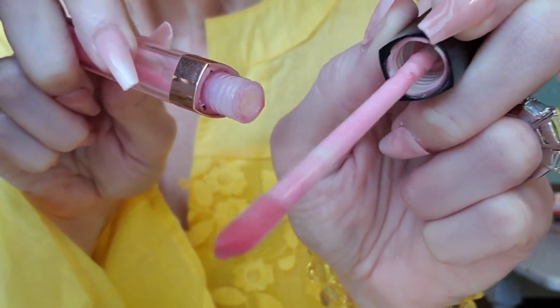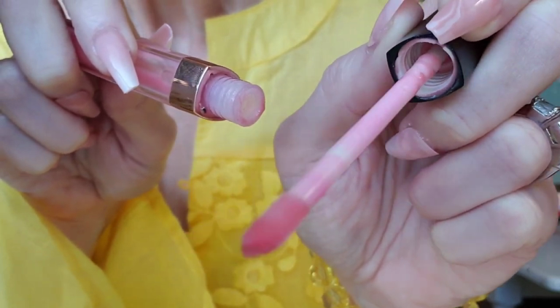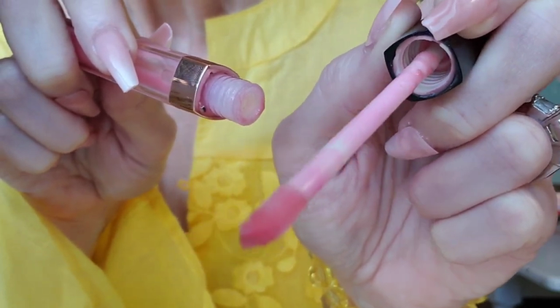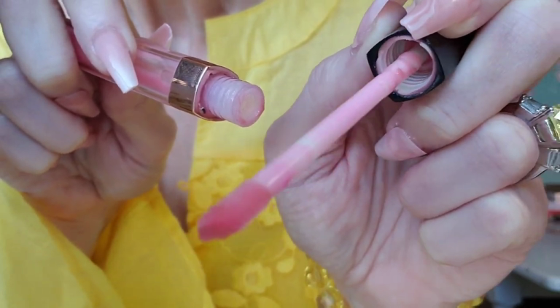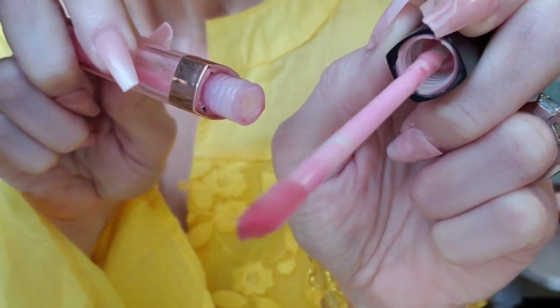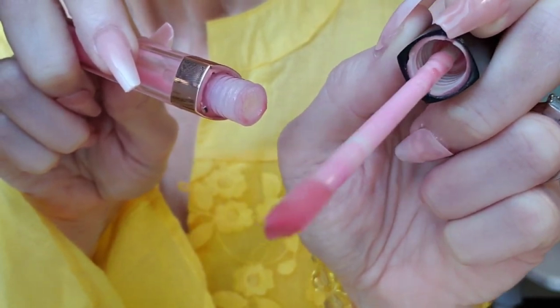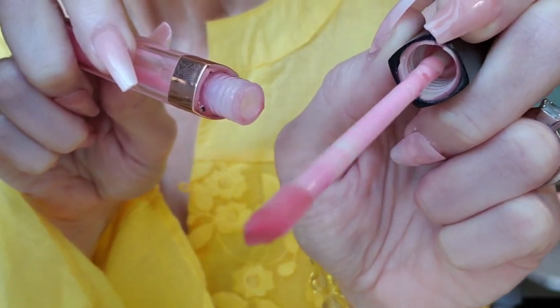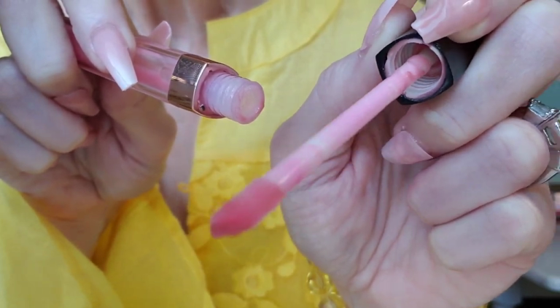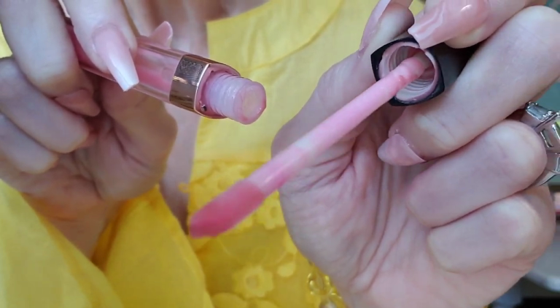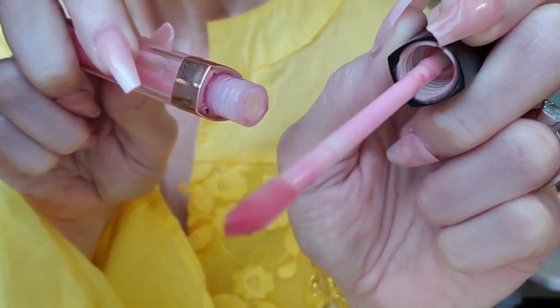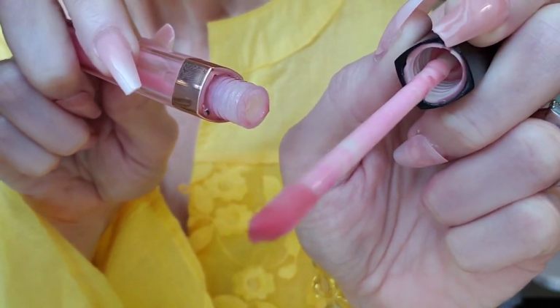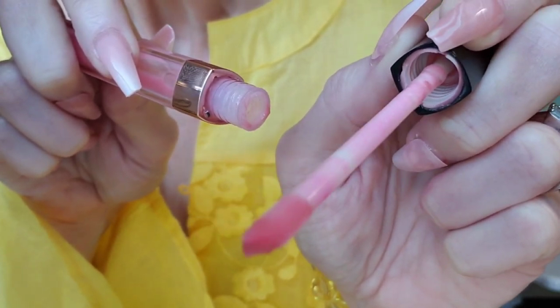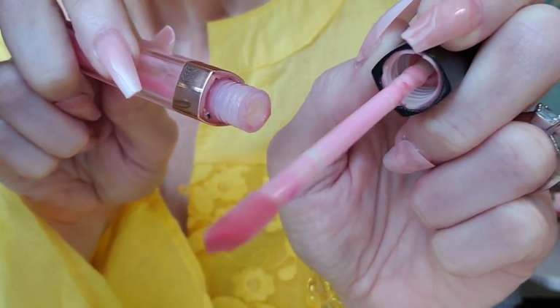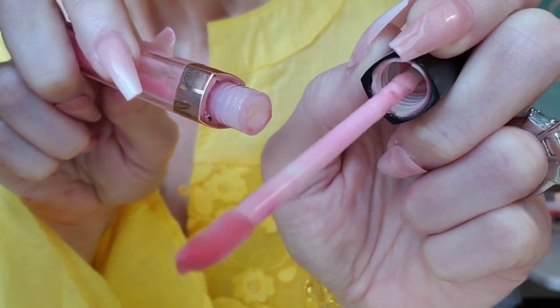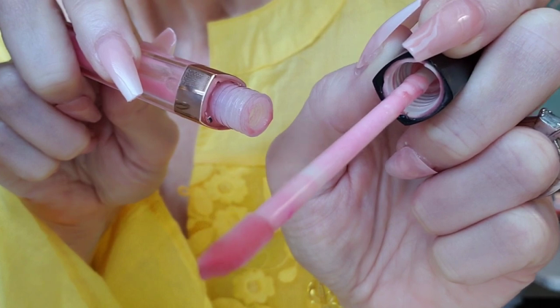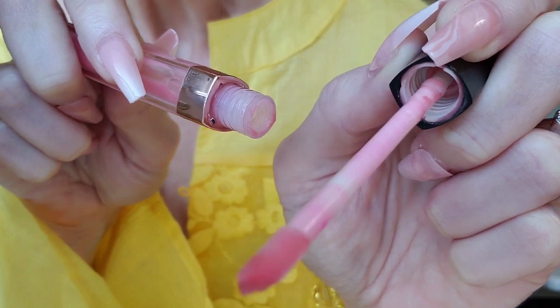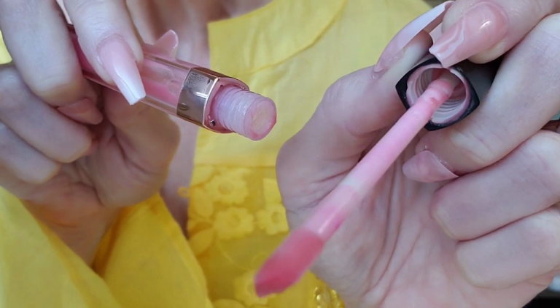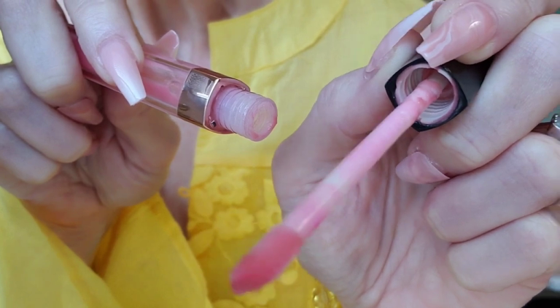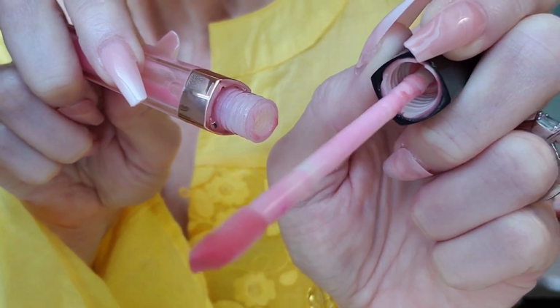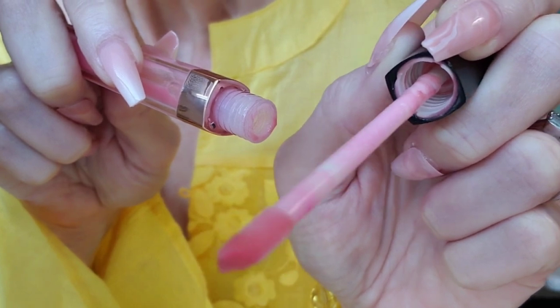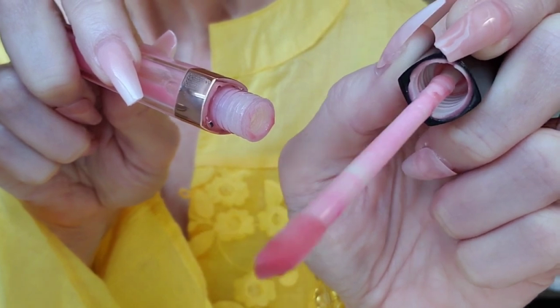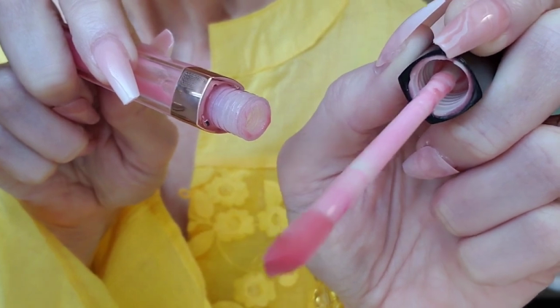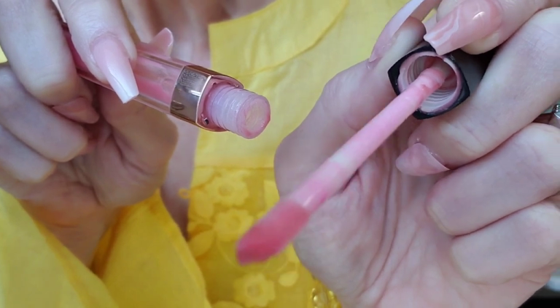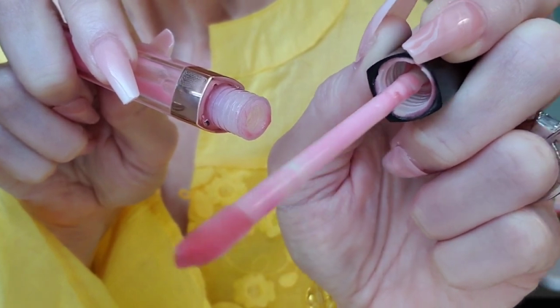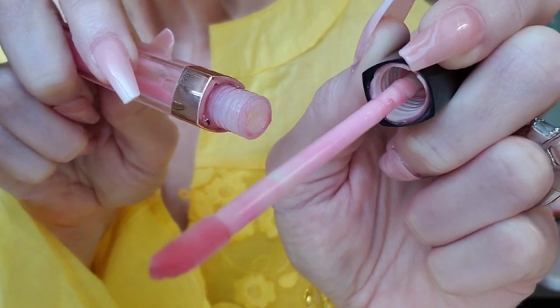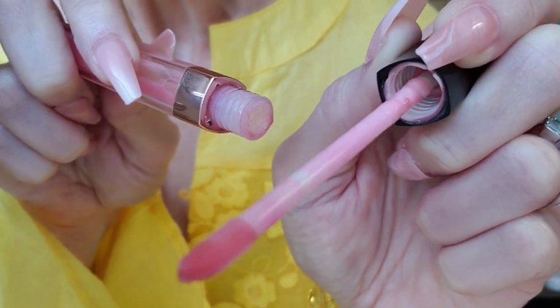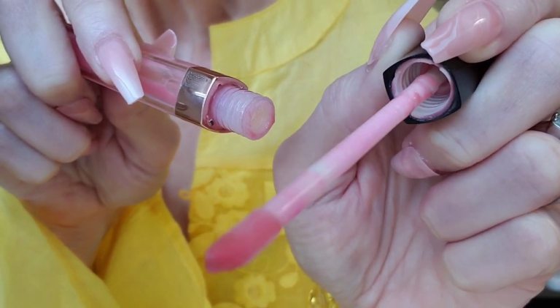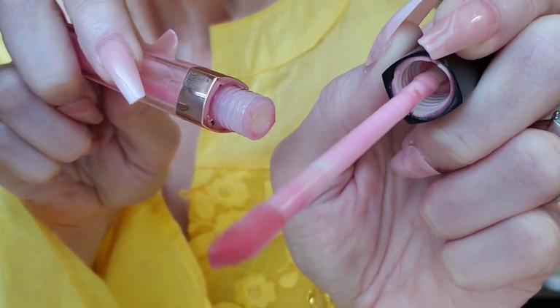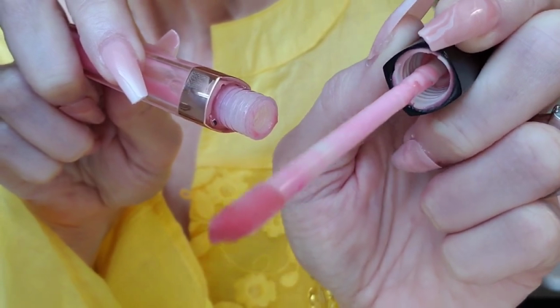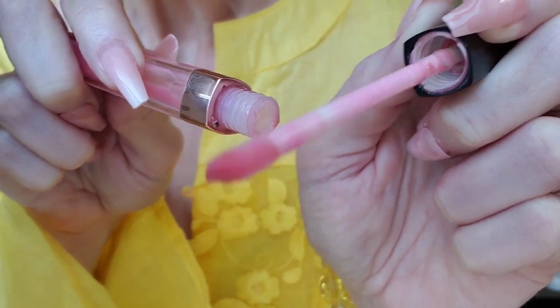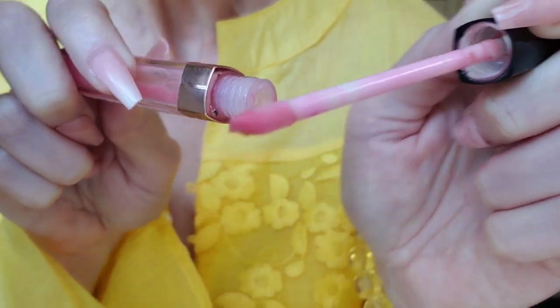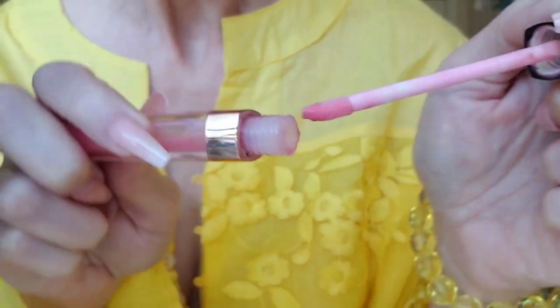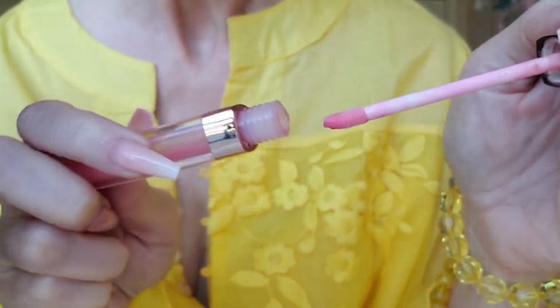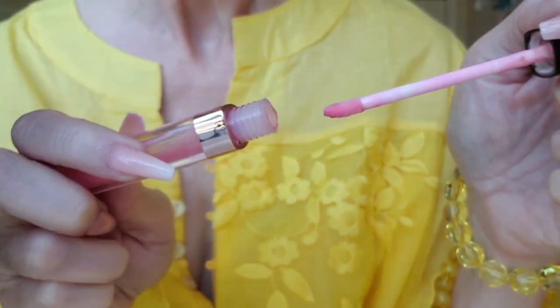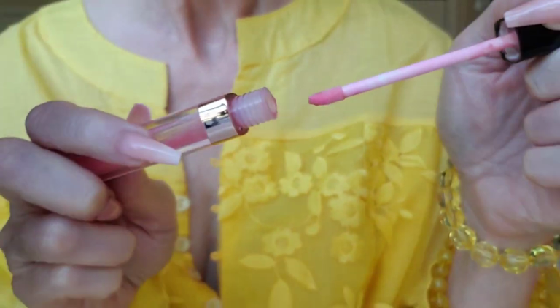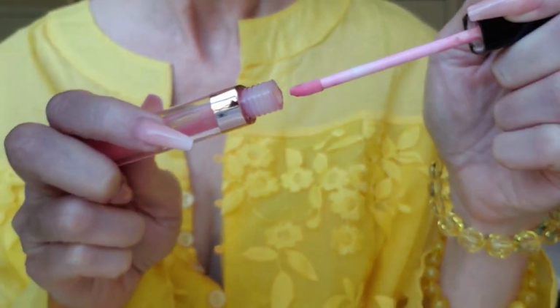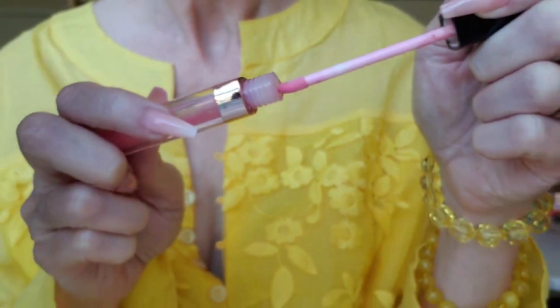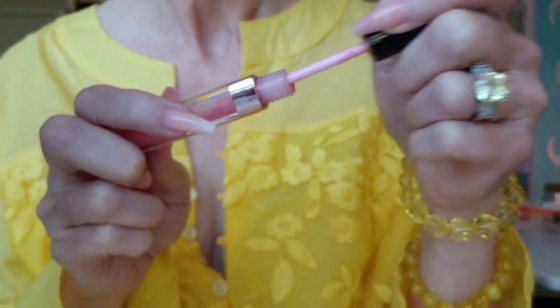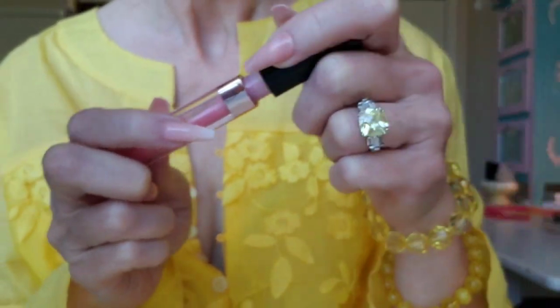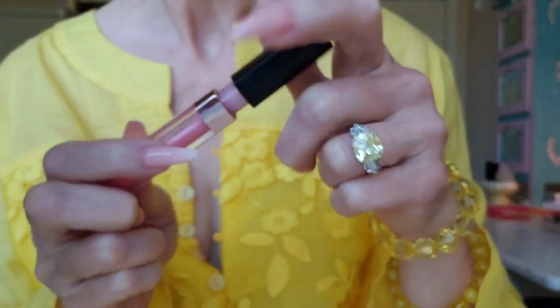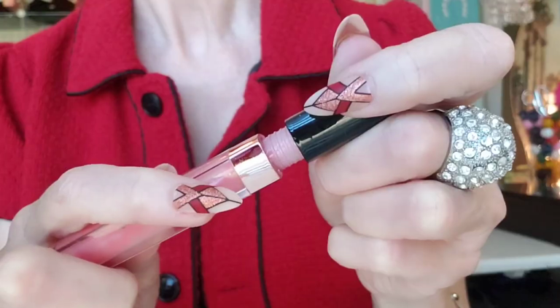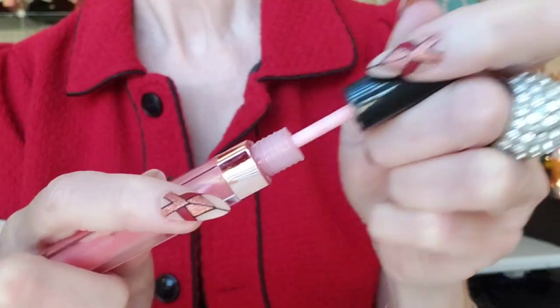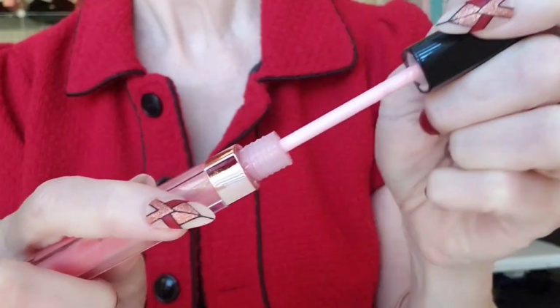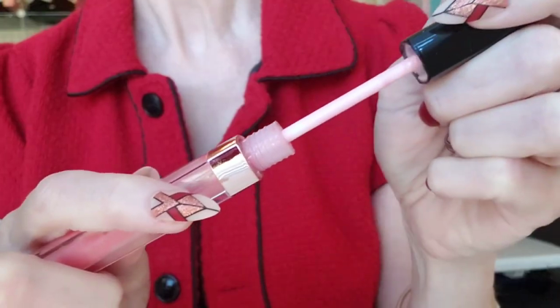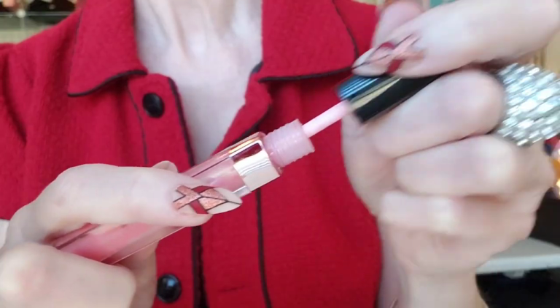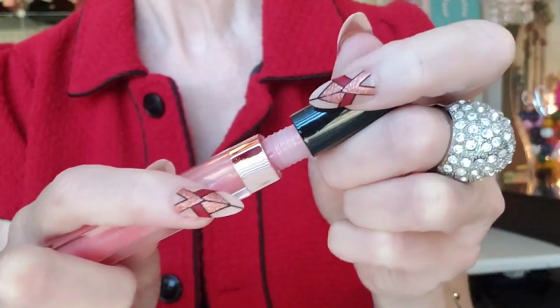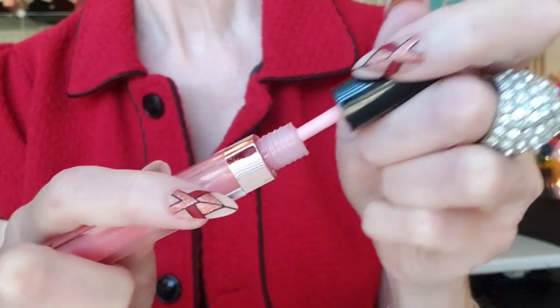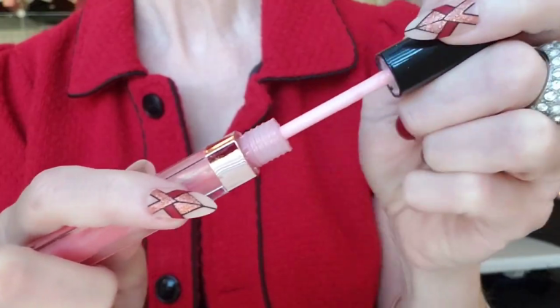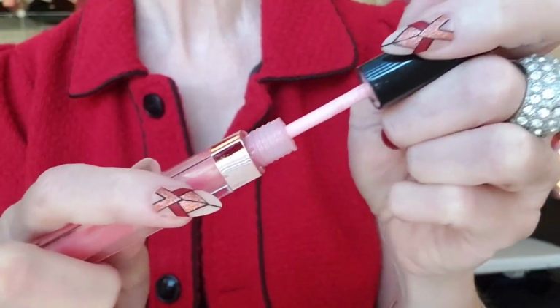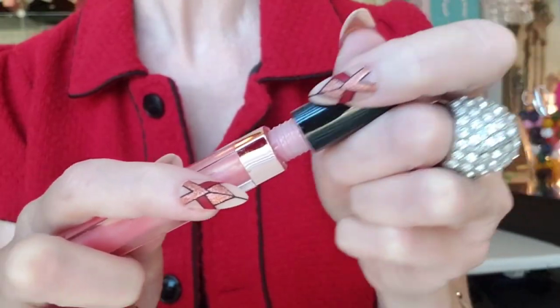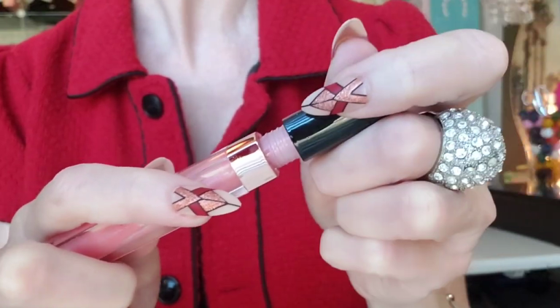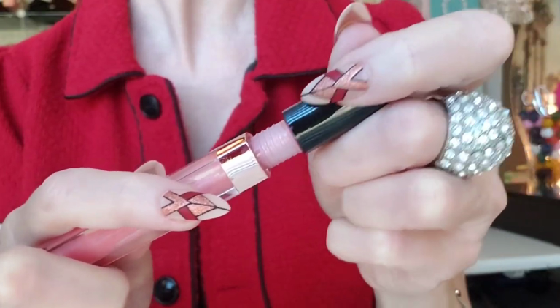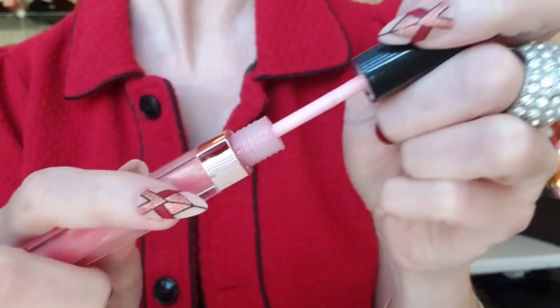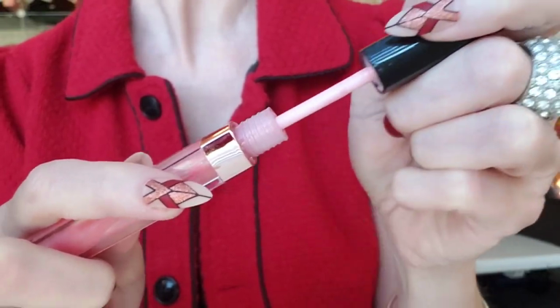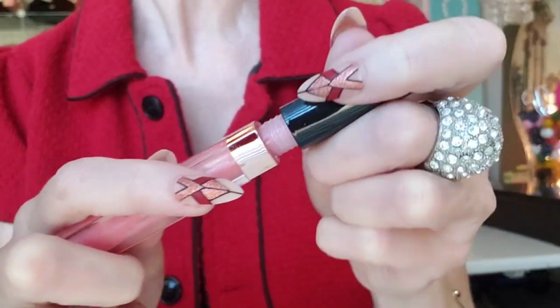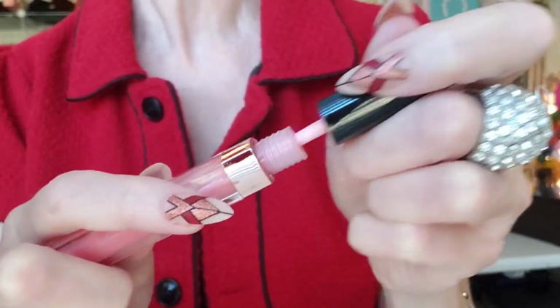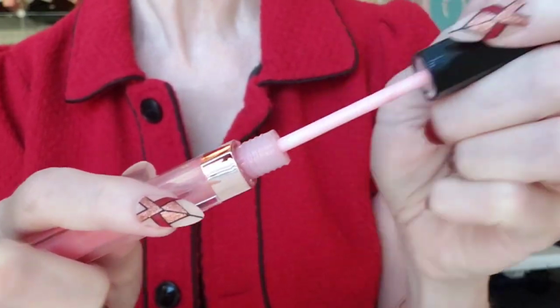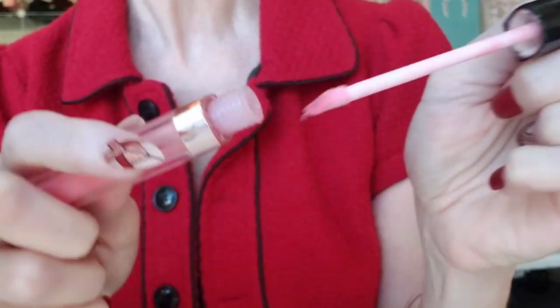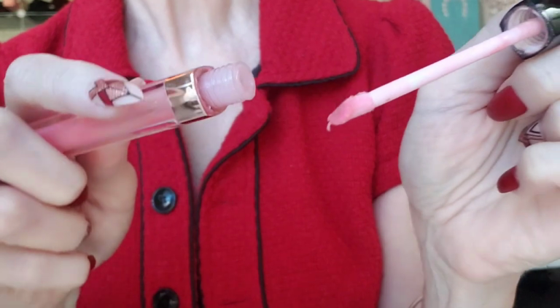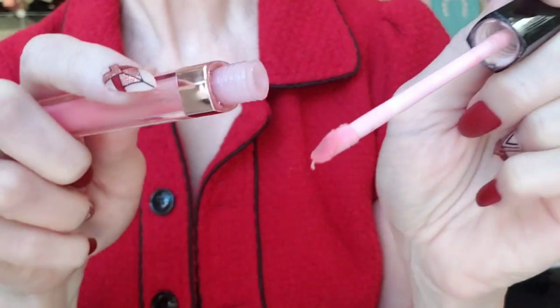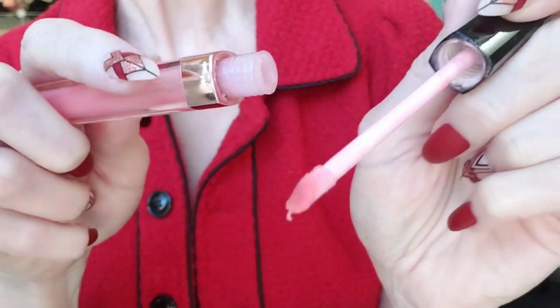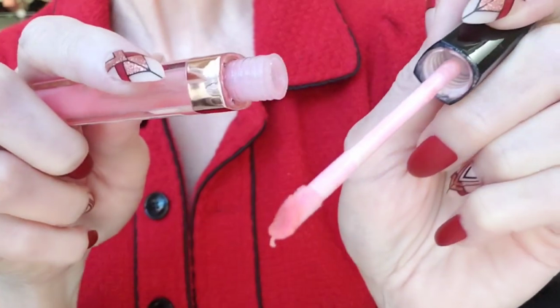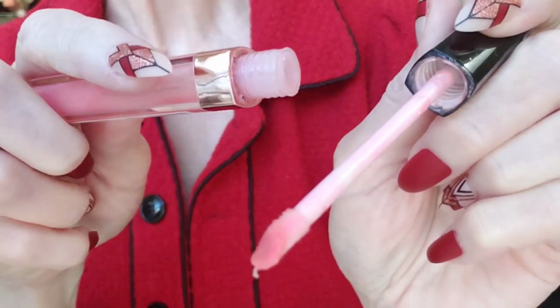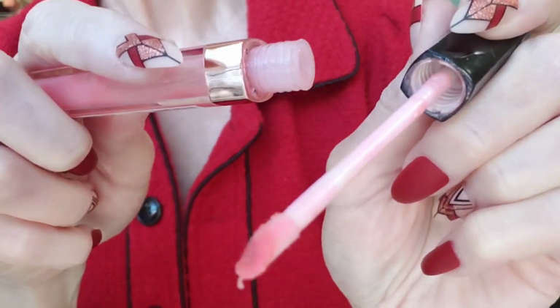It's really coming together. Now just the final blending. Beautiful.